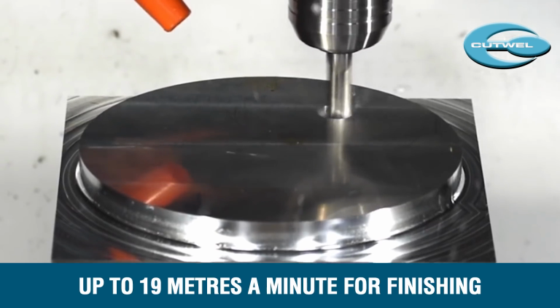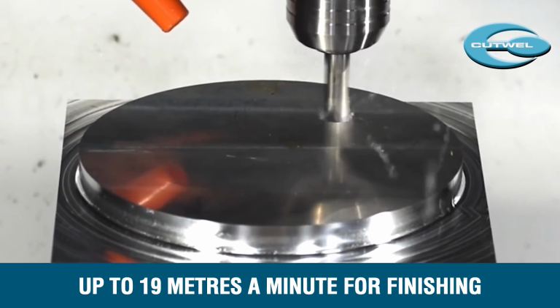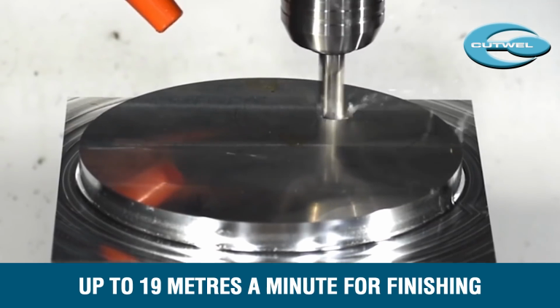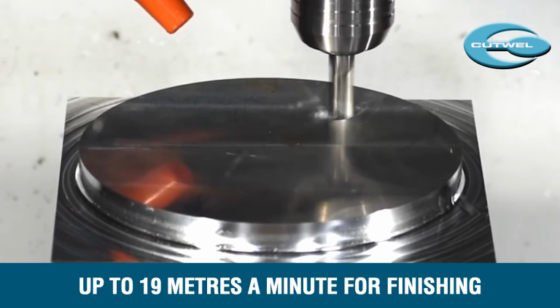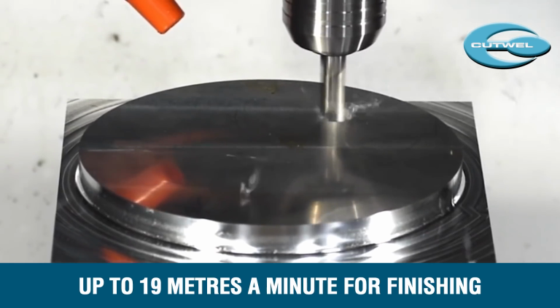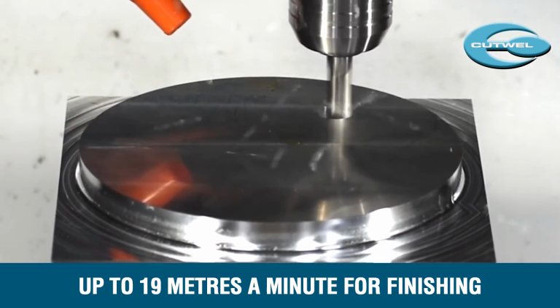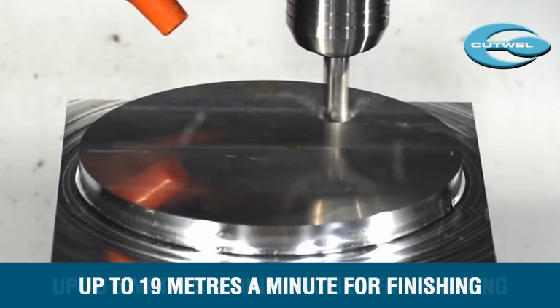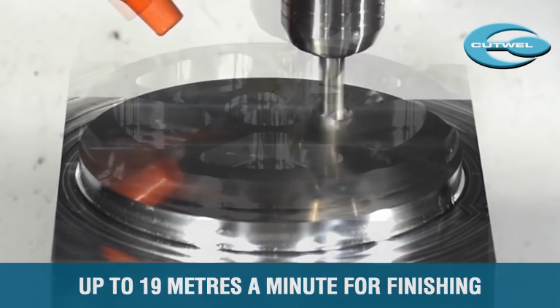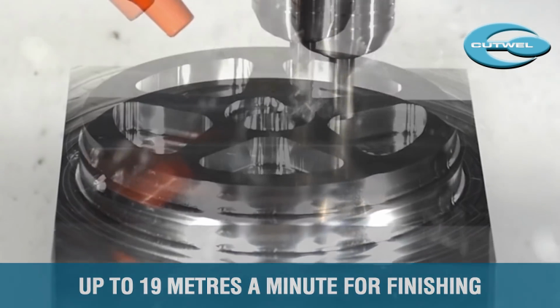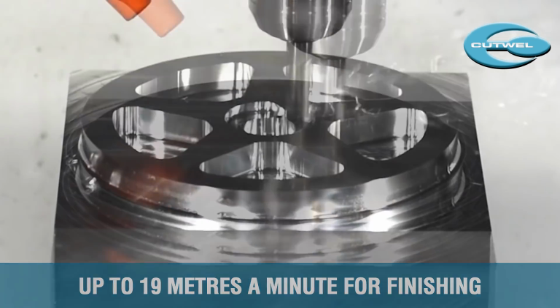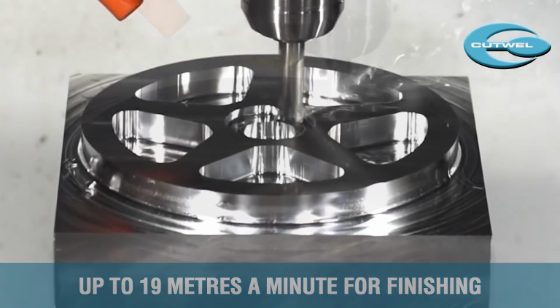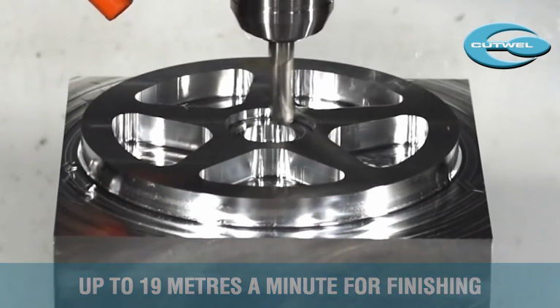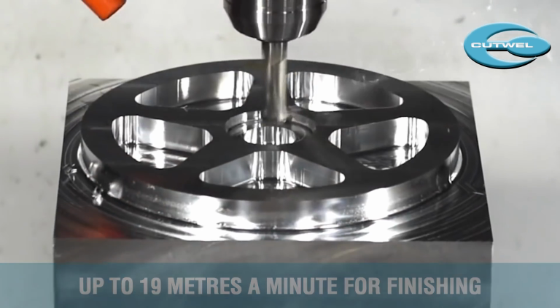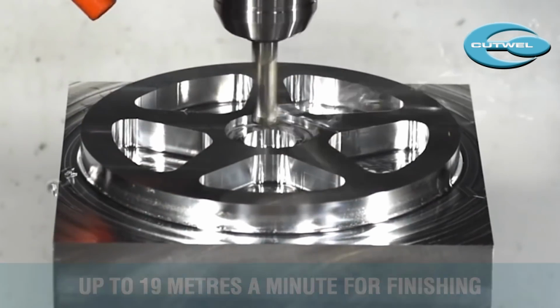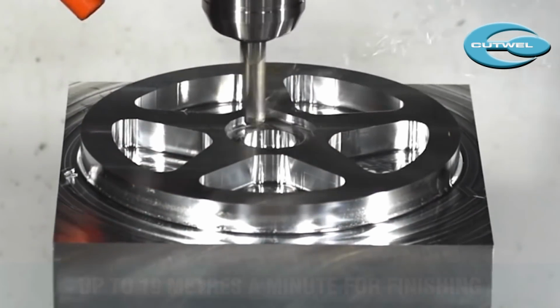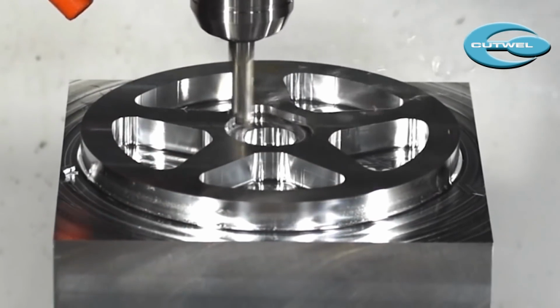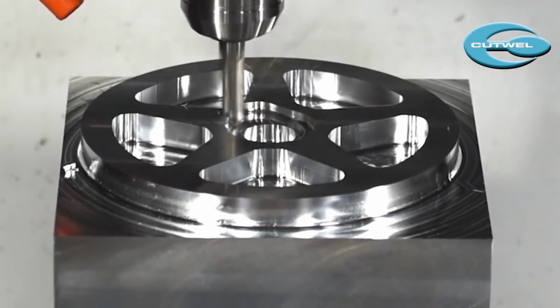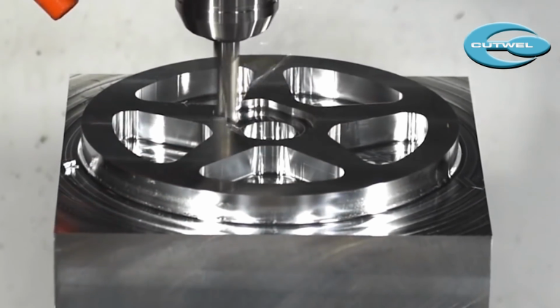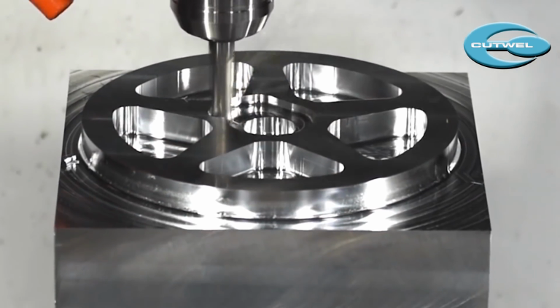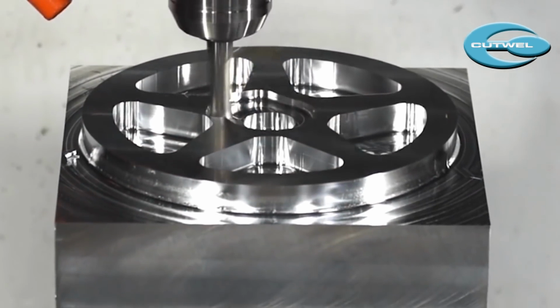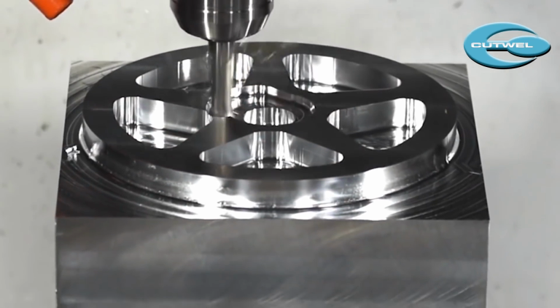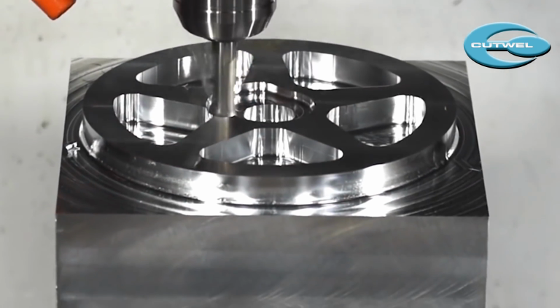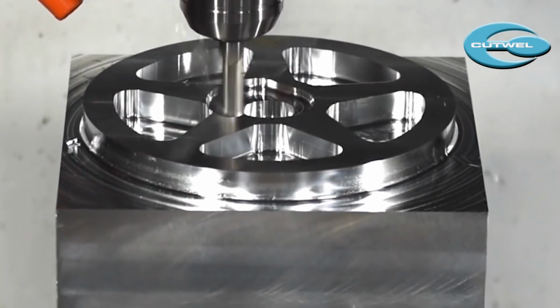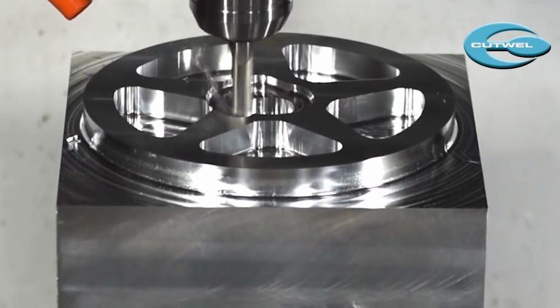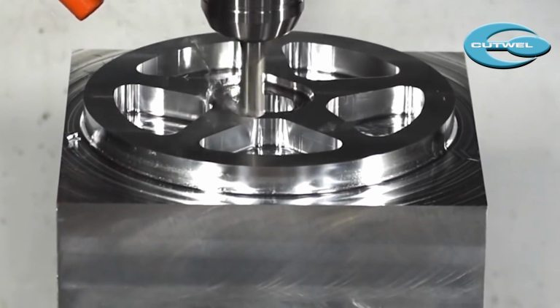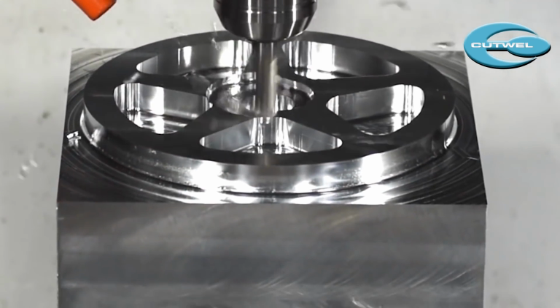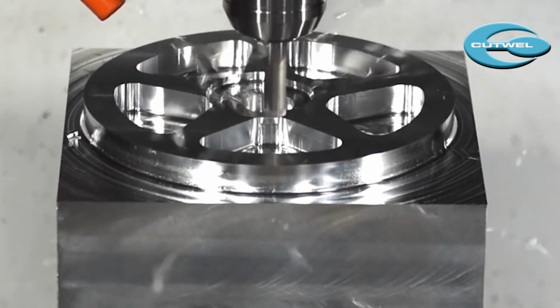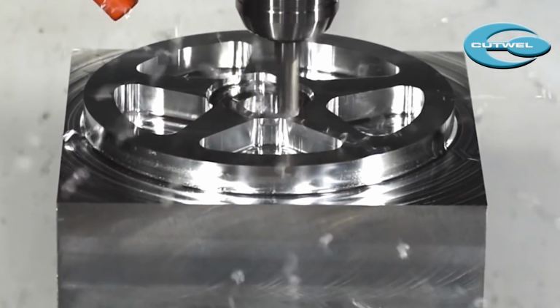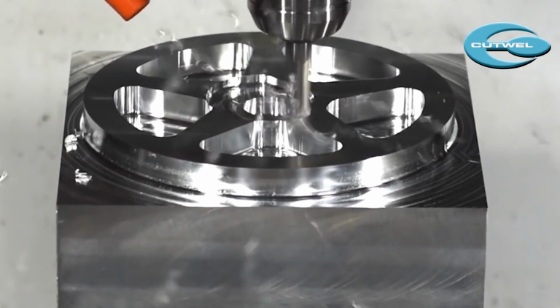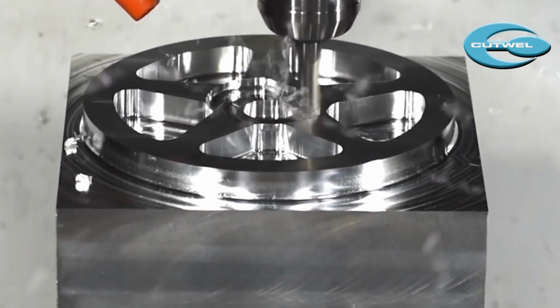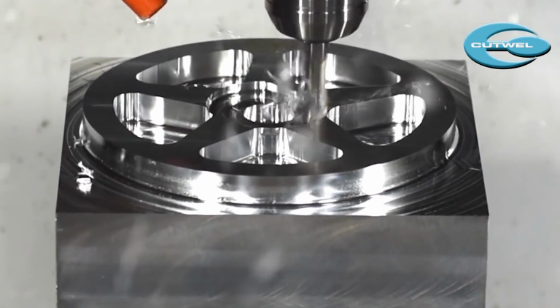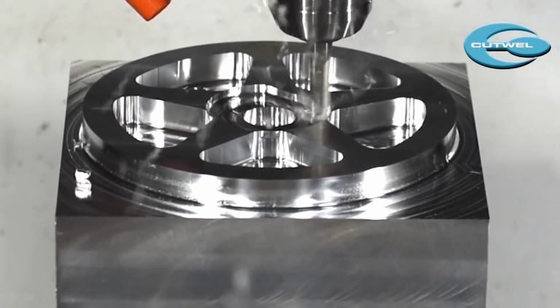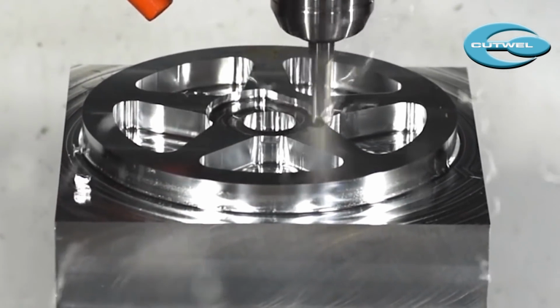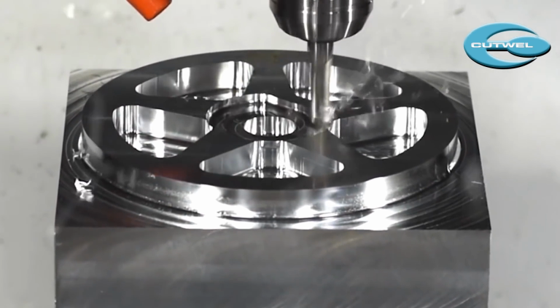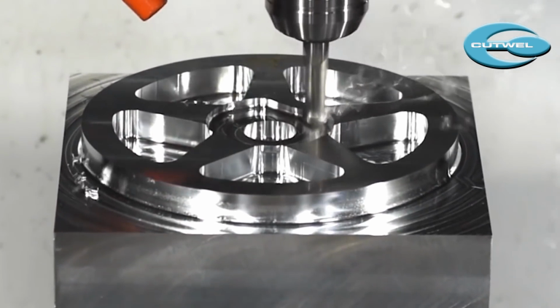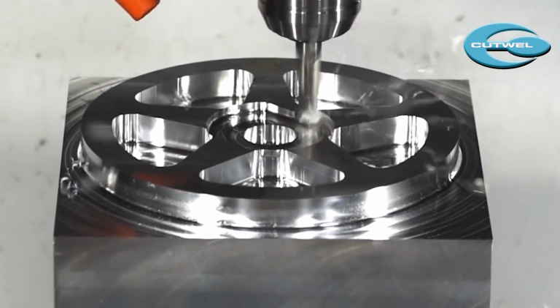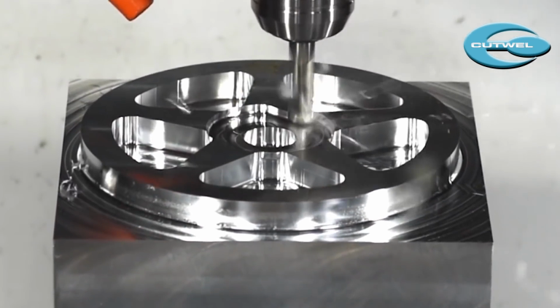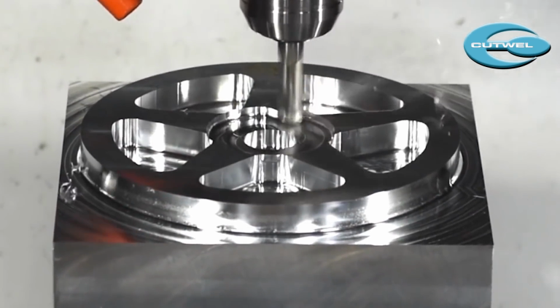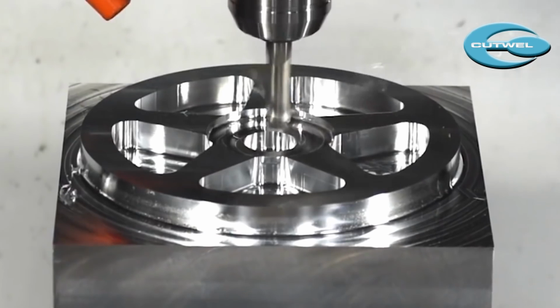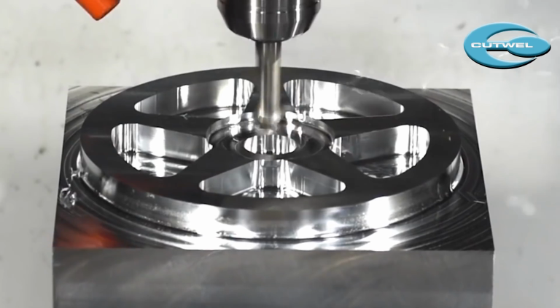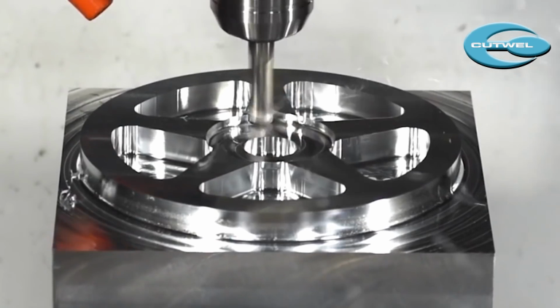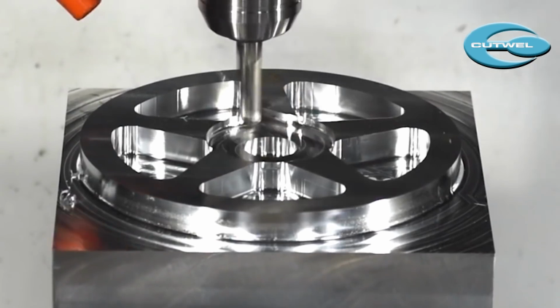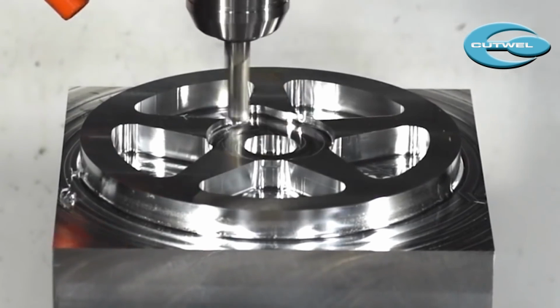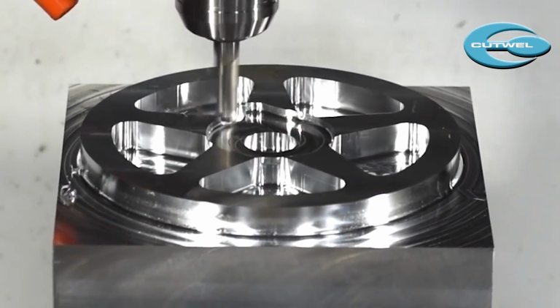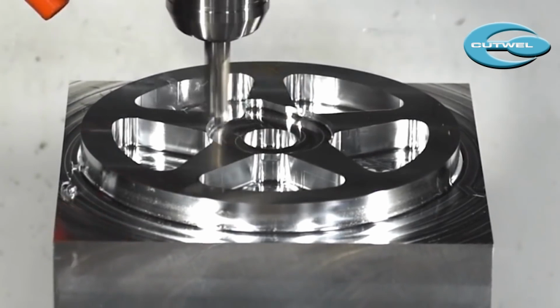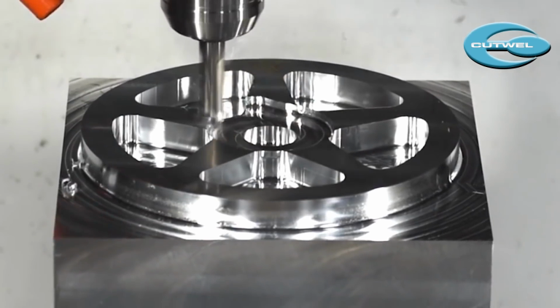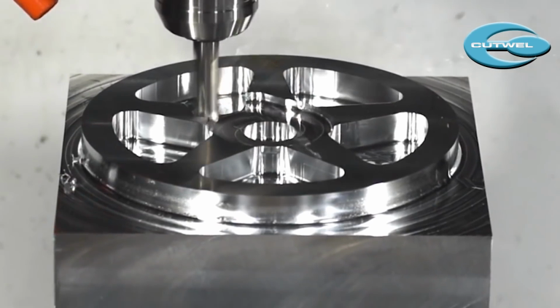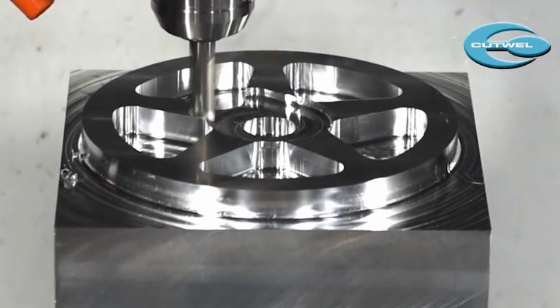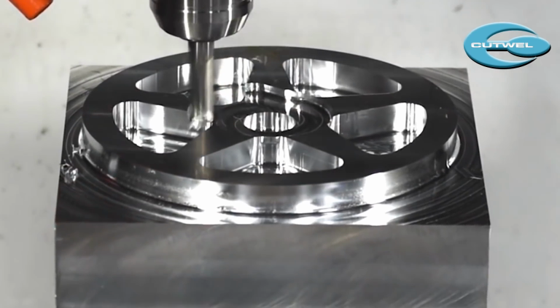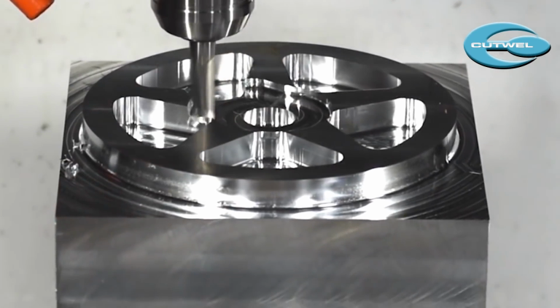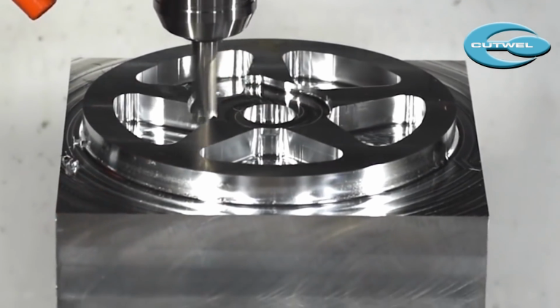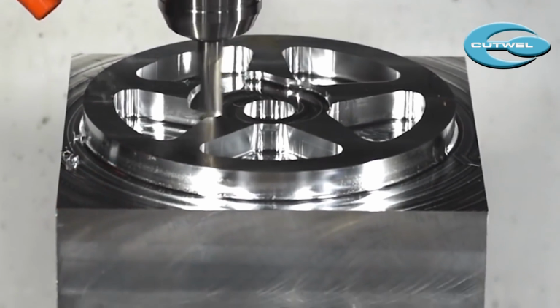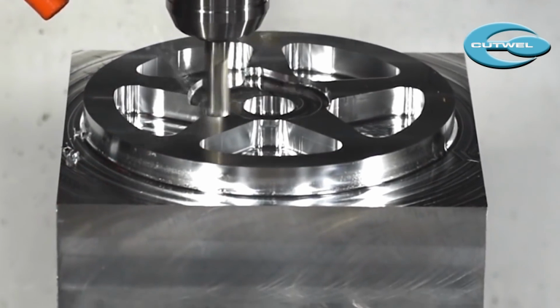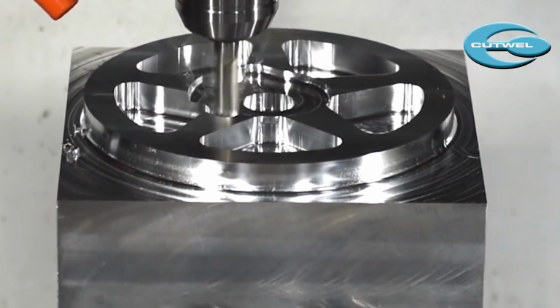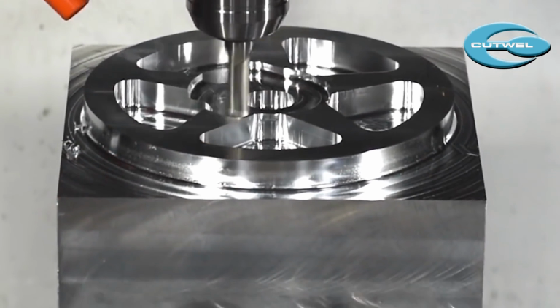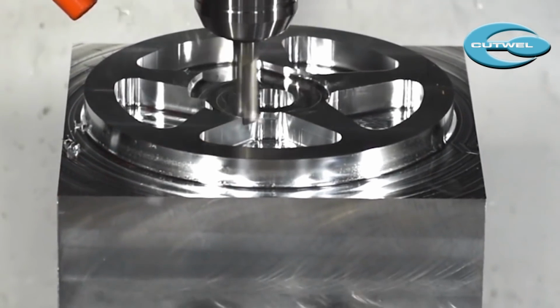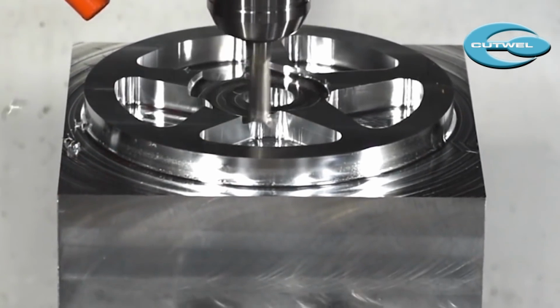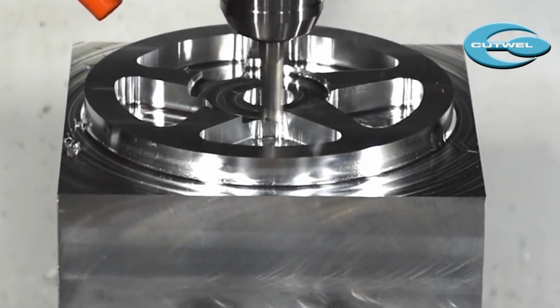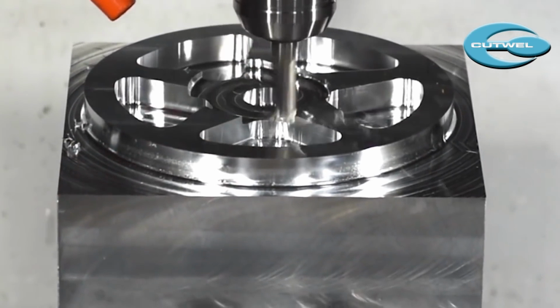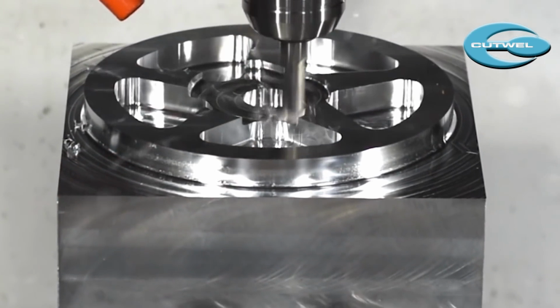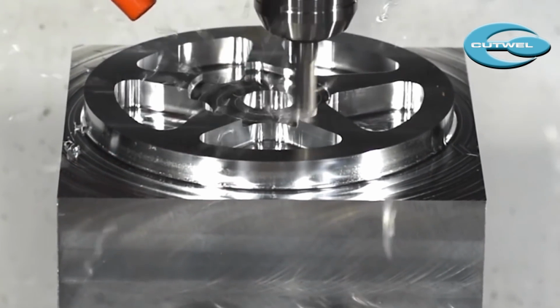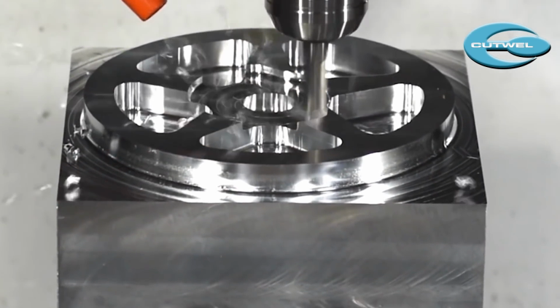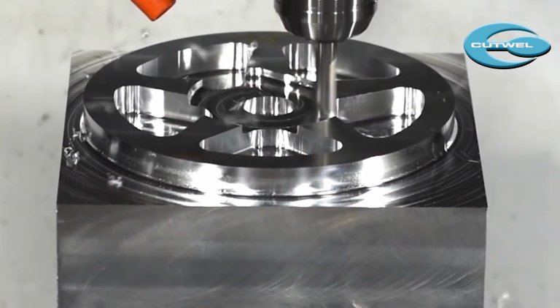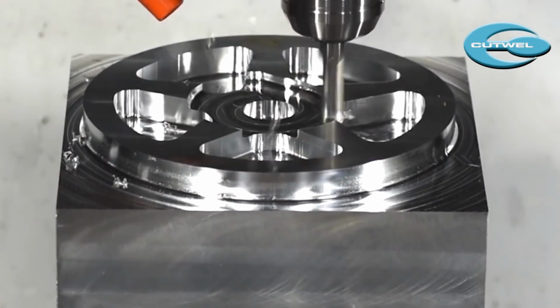The addition of the lapped polished flutes and extra large chip pockets ensure exceptional chip control and a mirror finish on the workpiece.